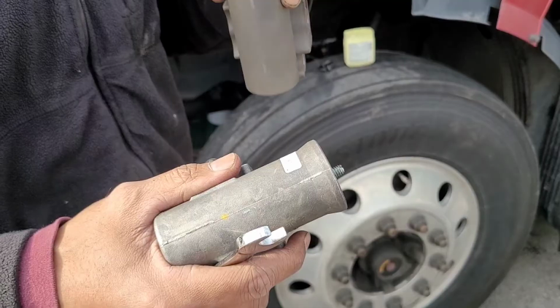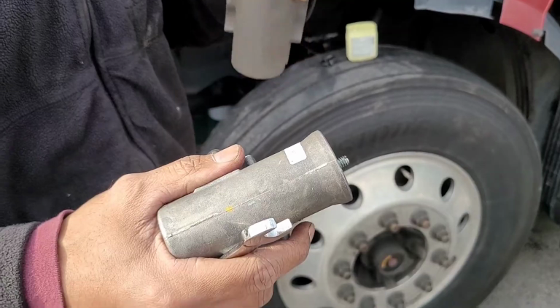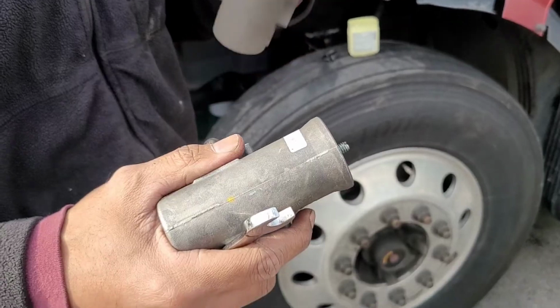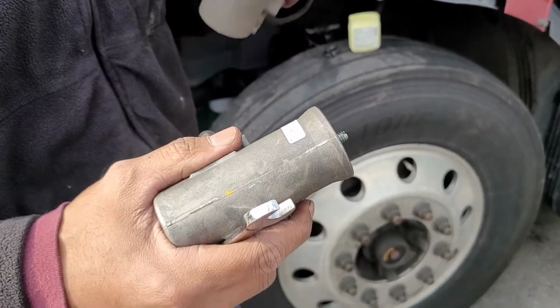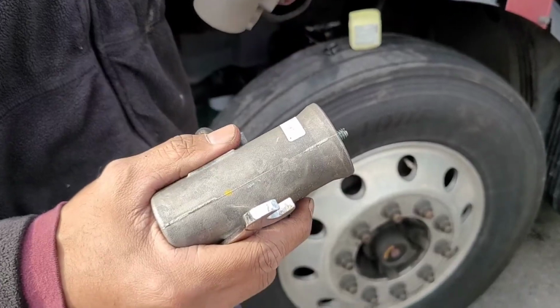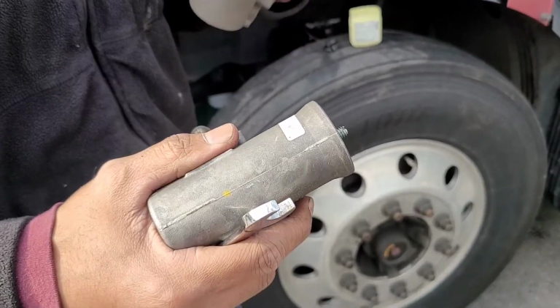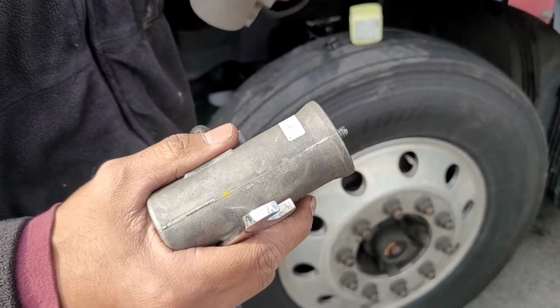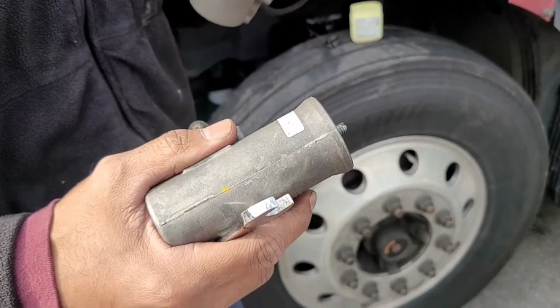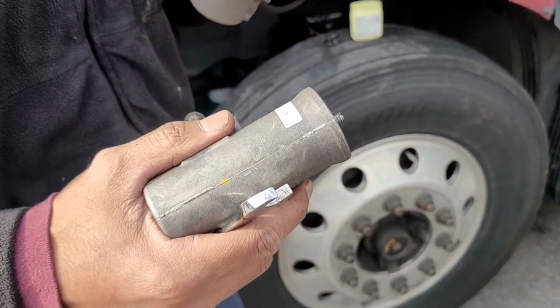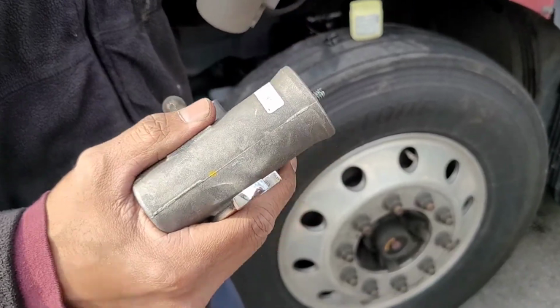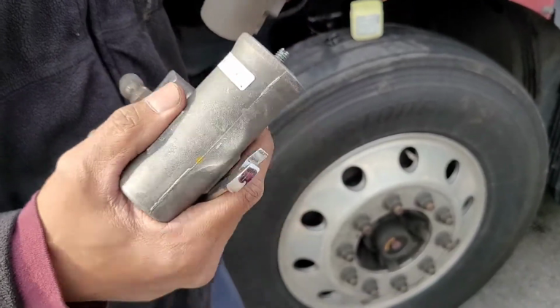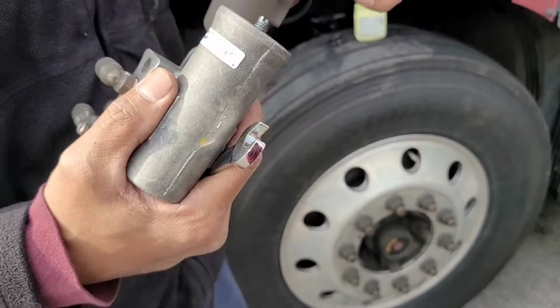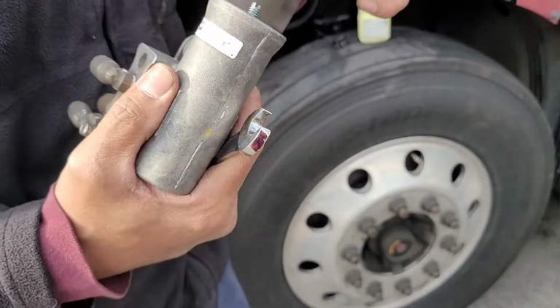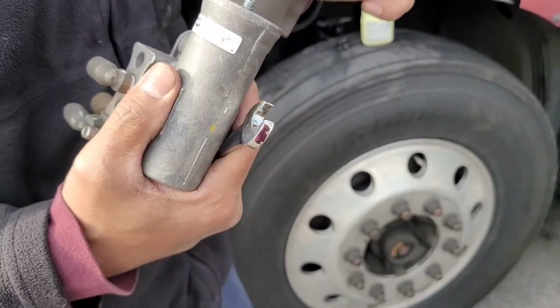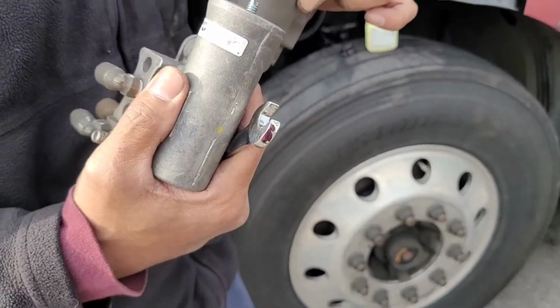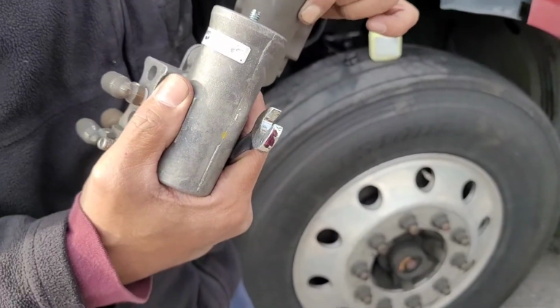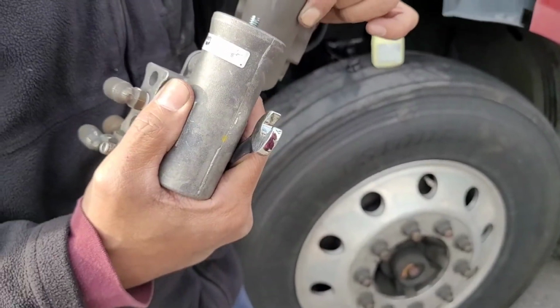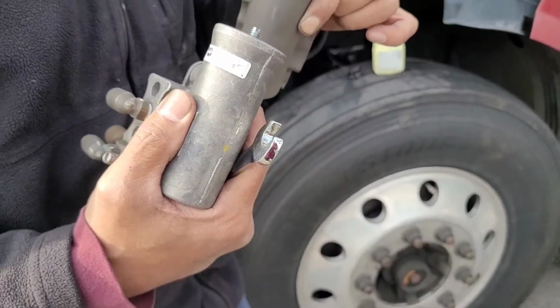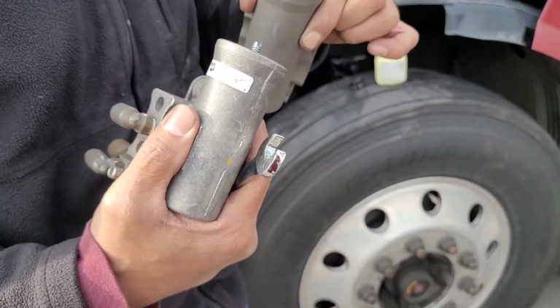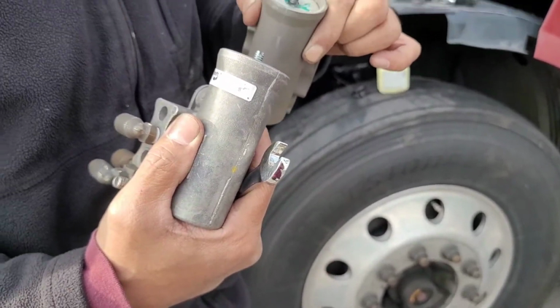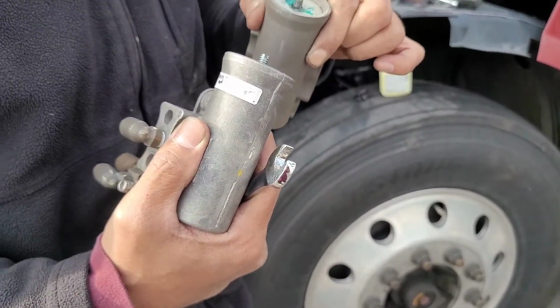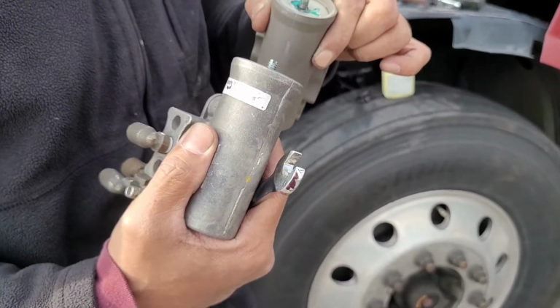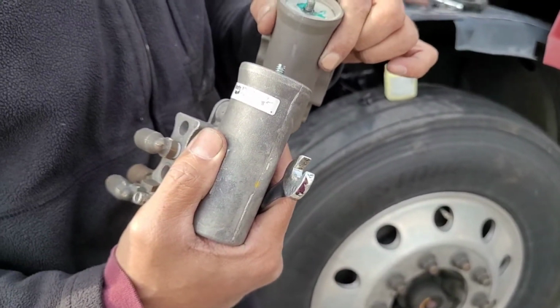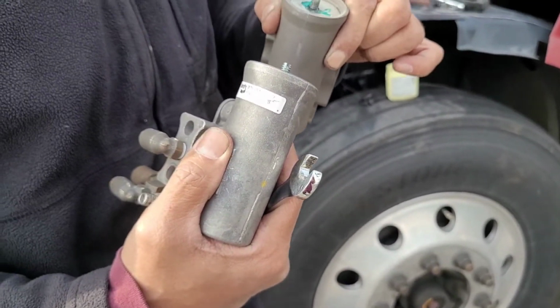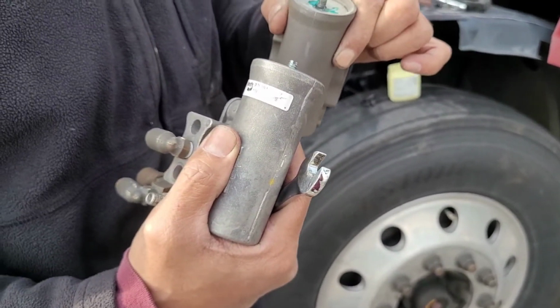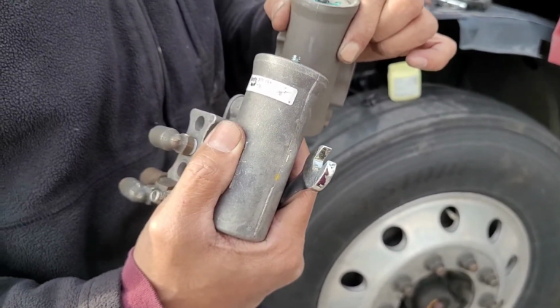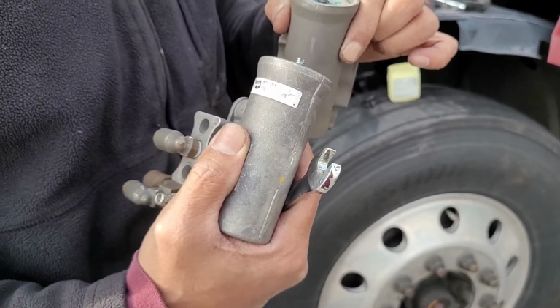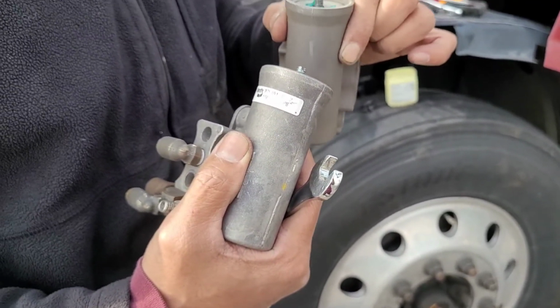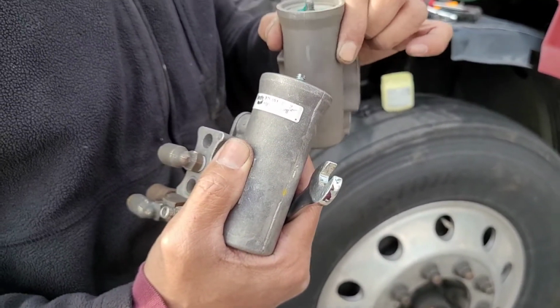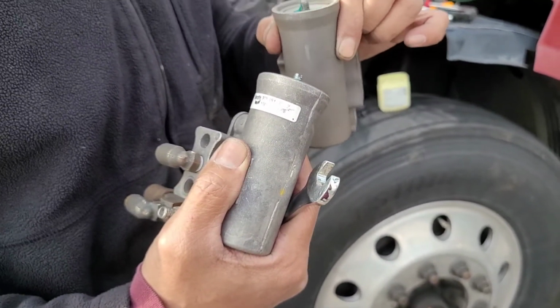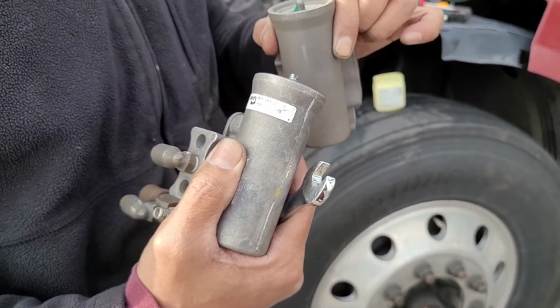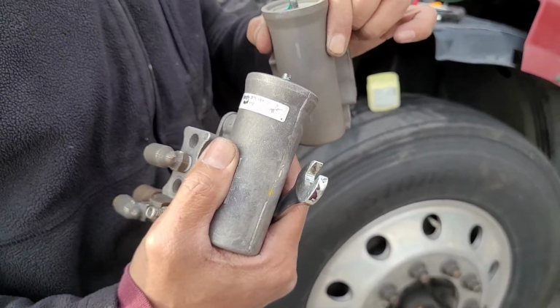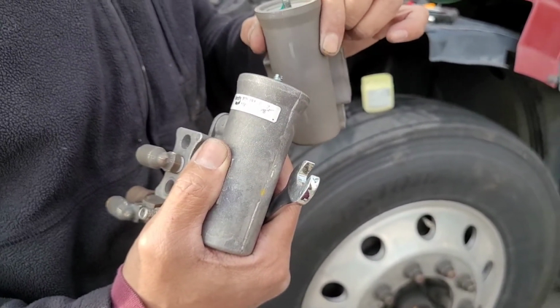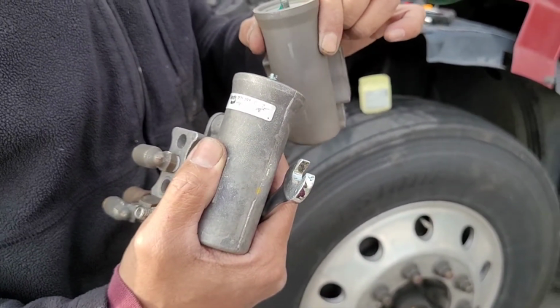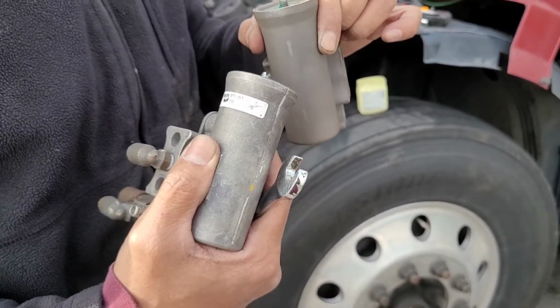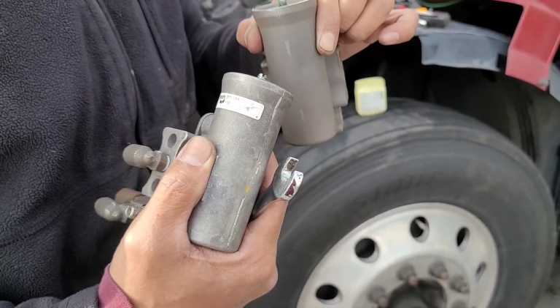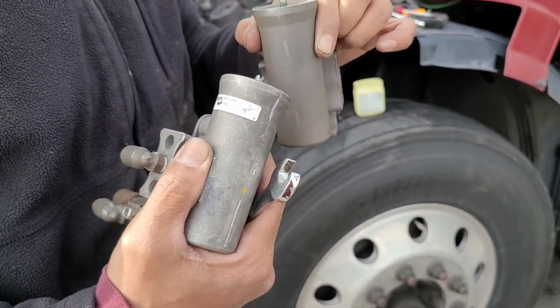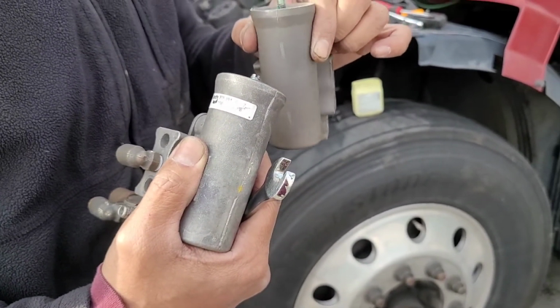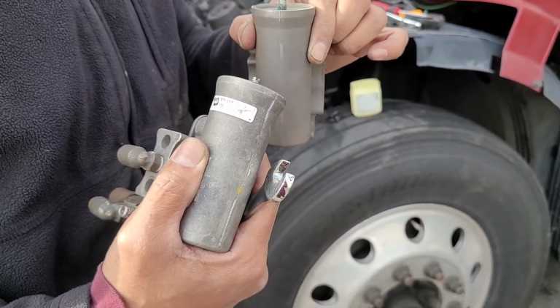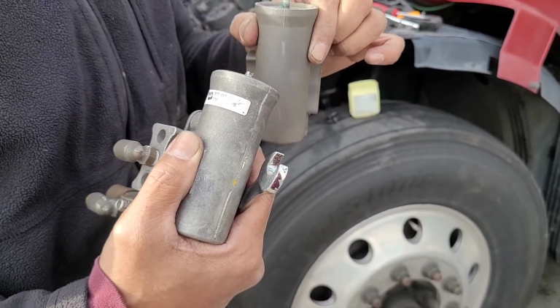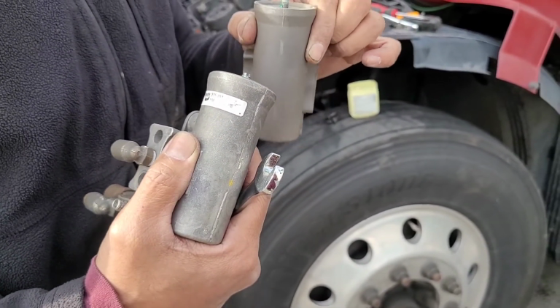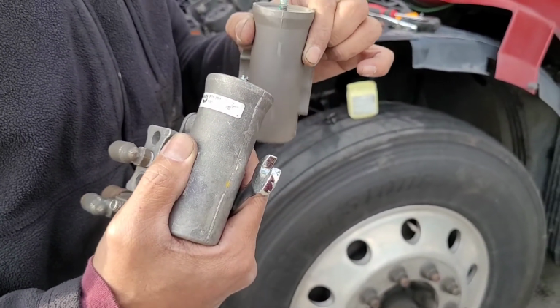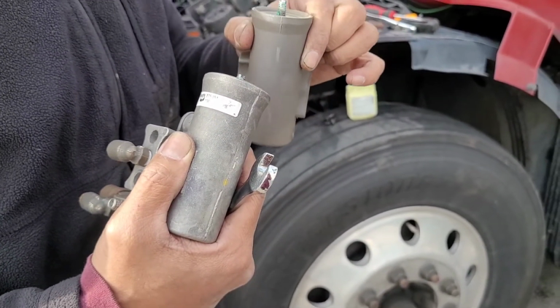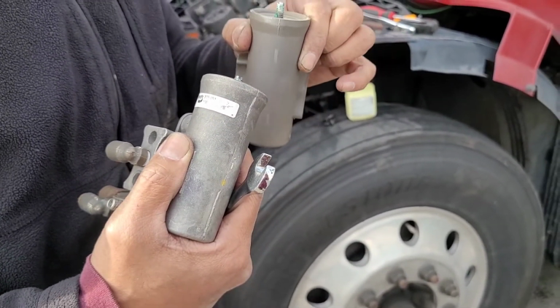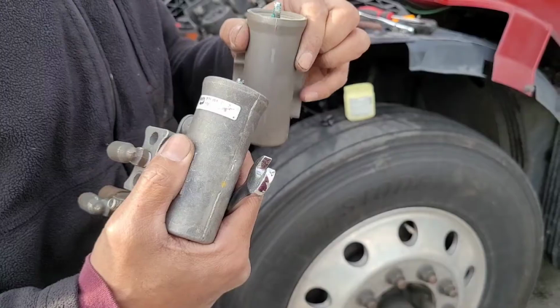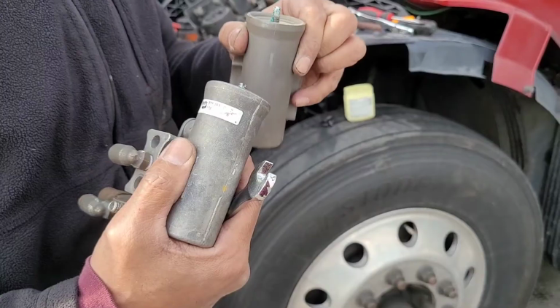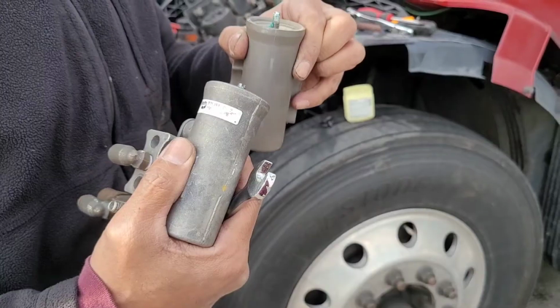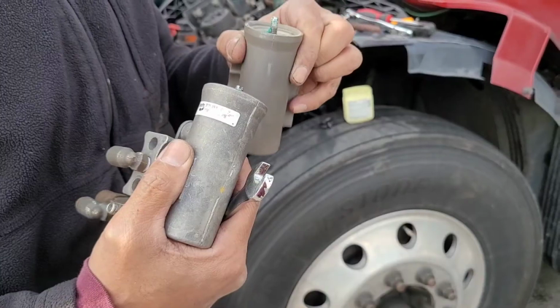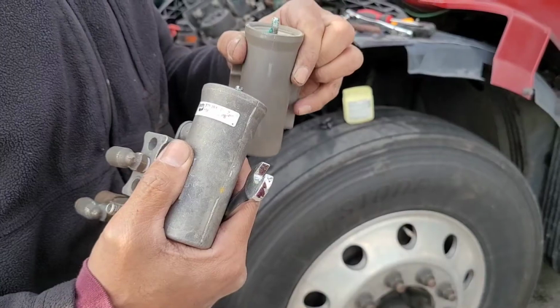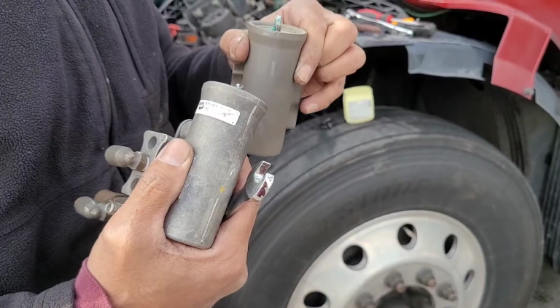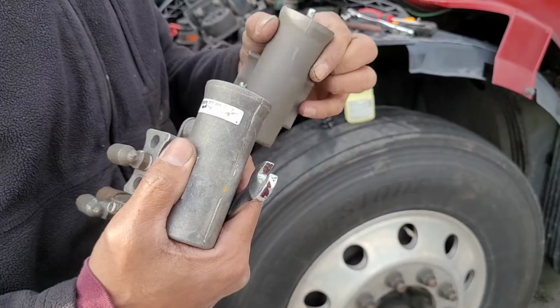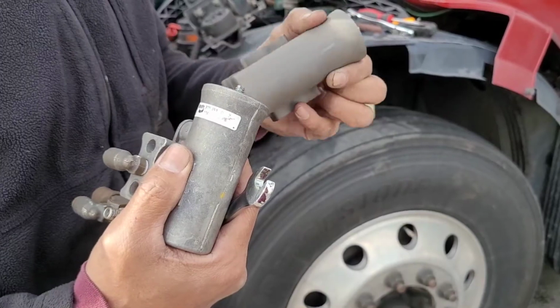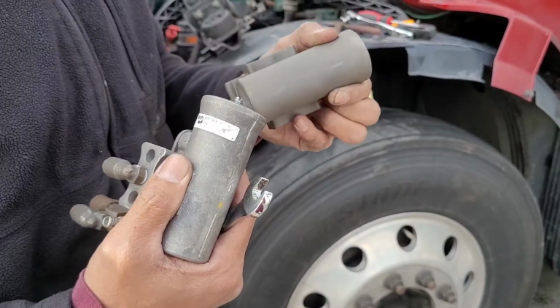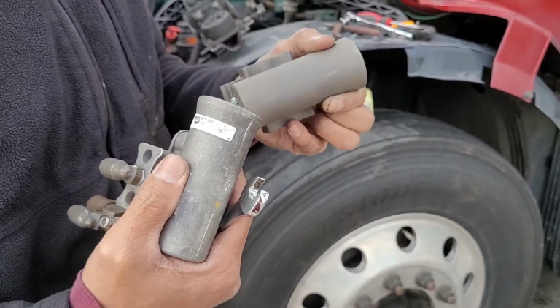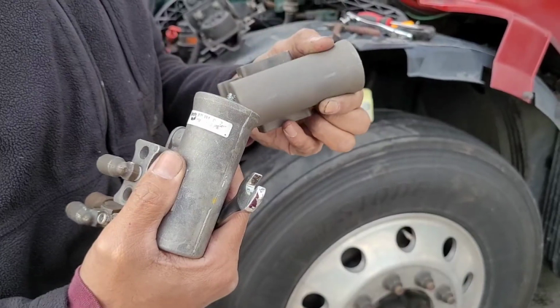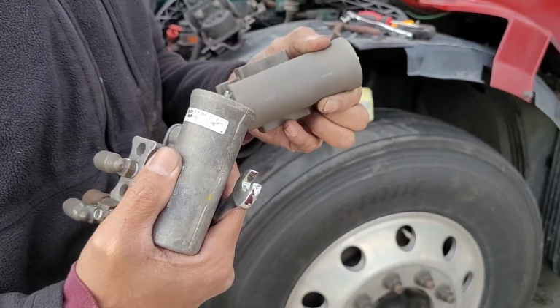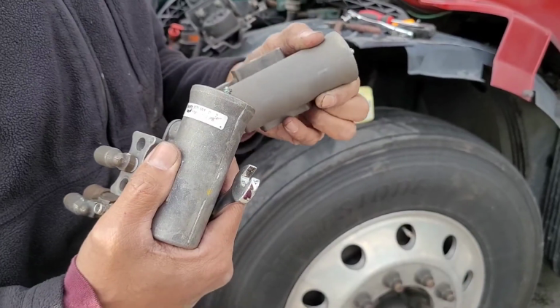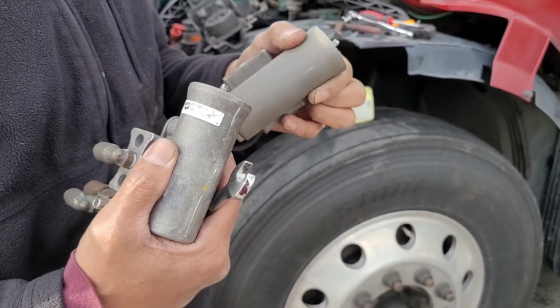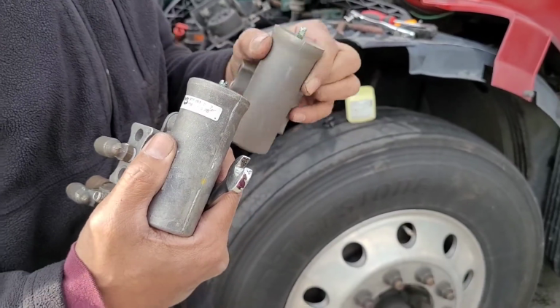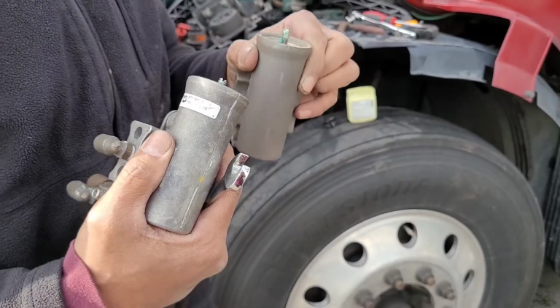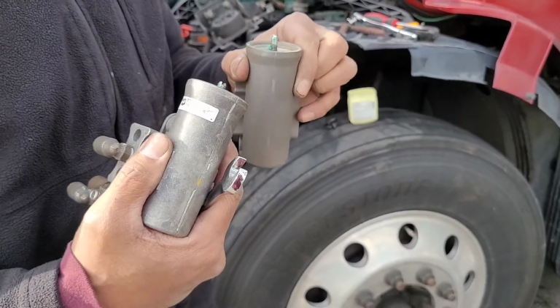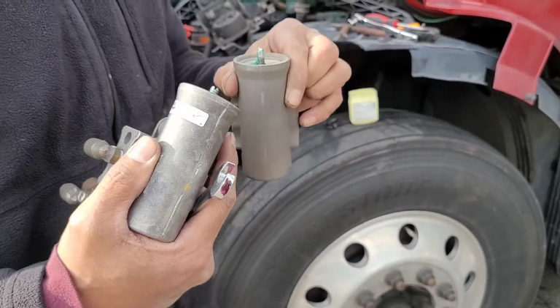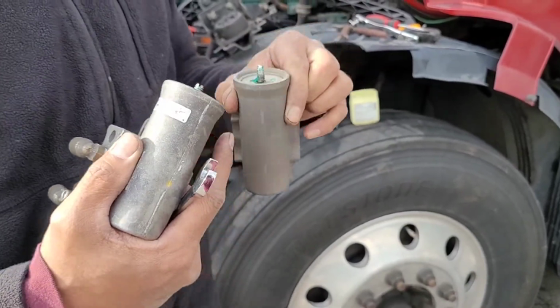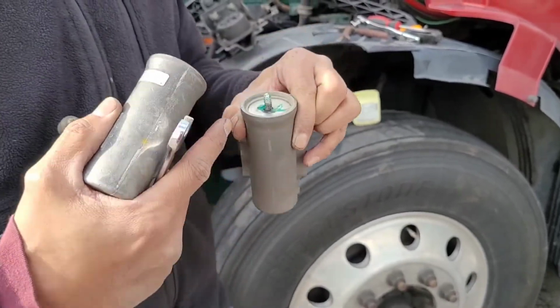To adjust it higher, you go counterclockwise. If you want it lower, you go clockwise.